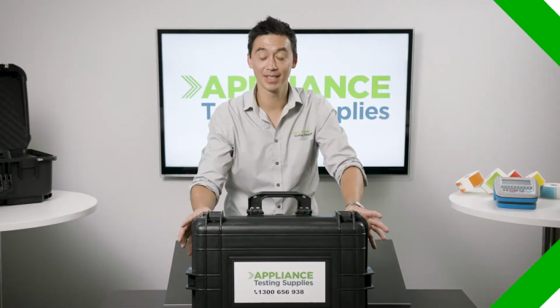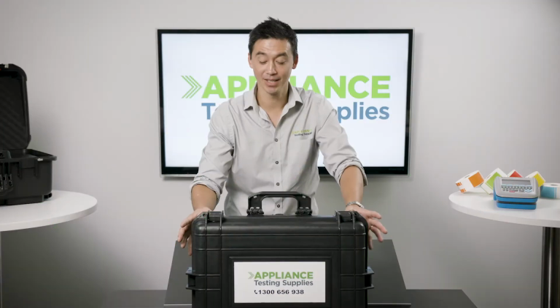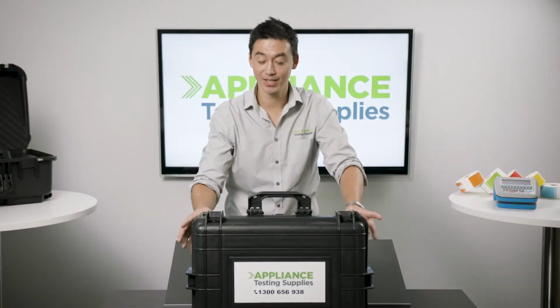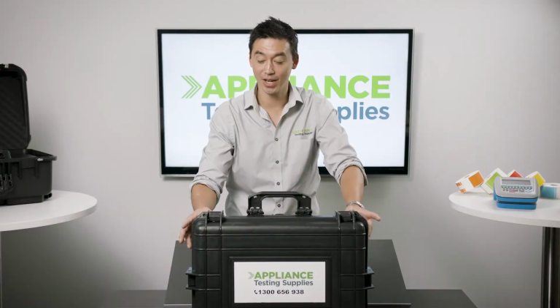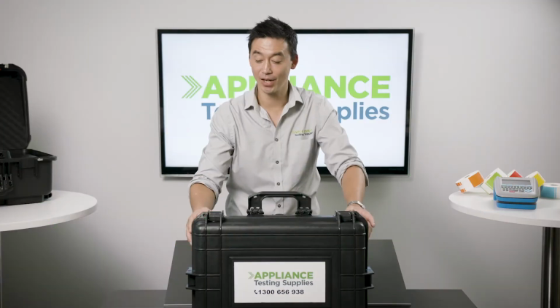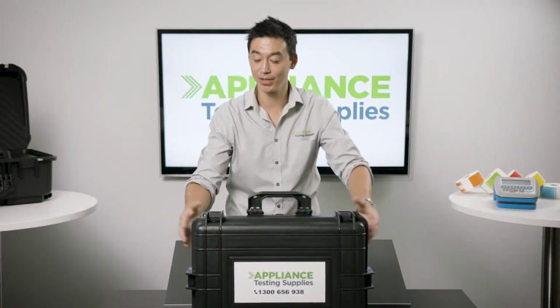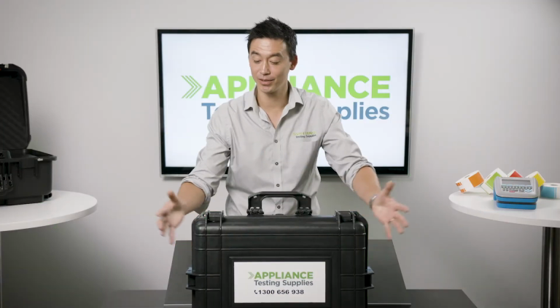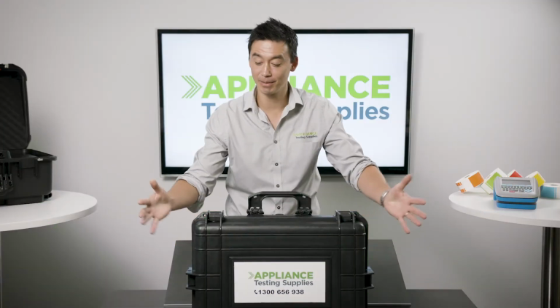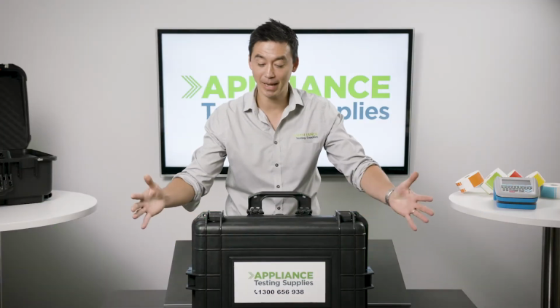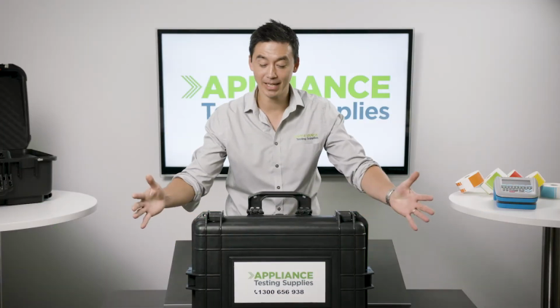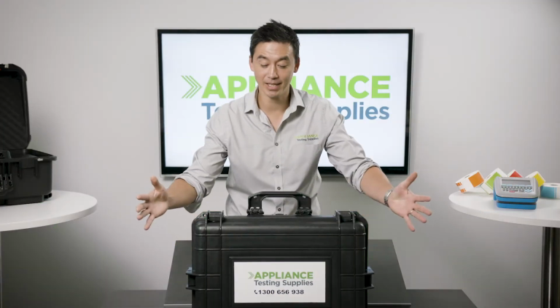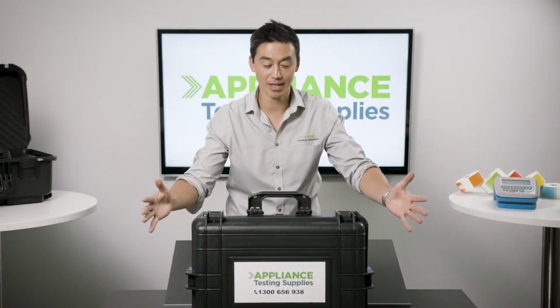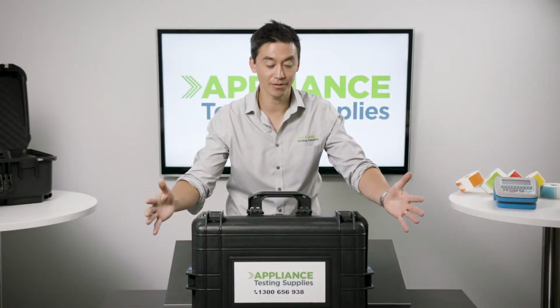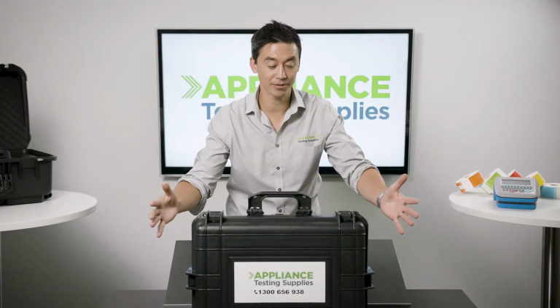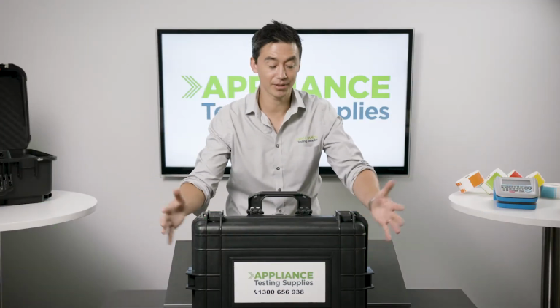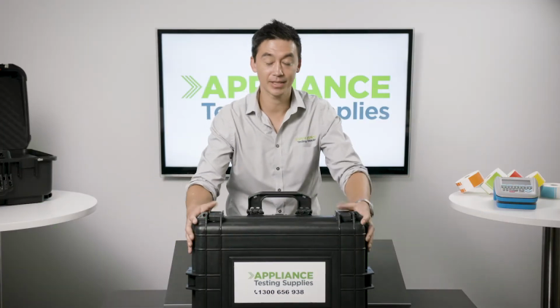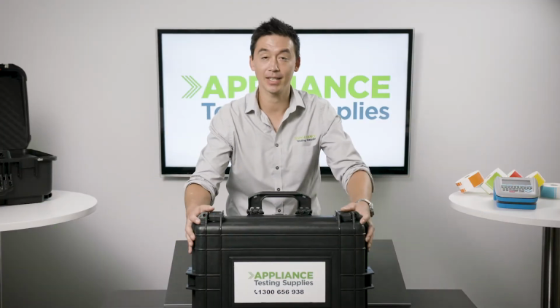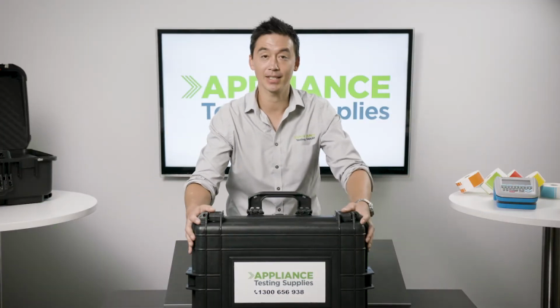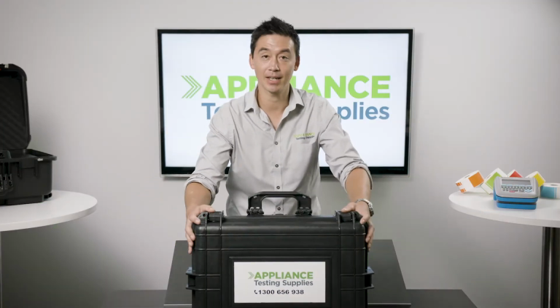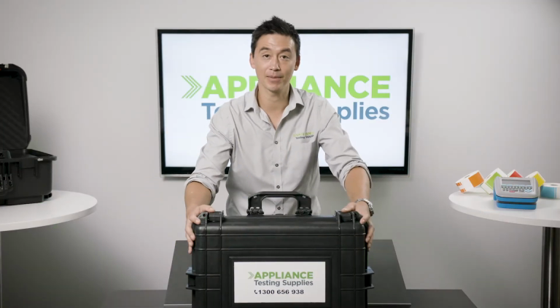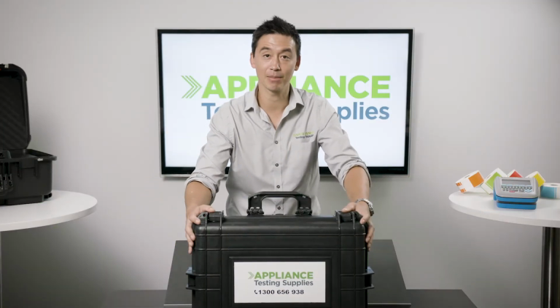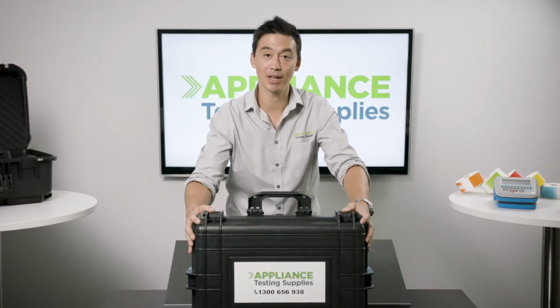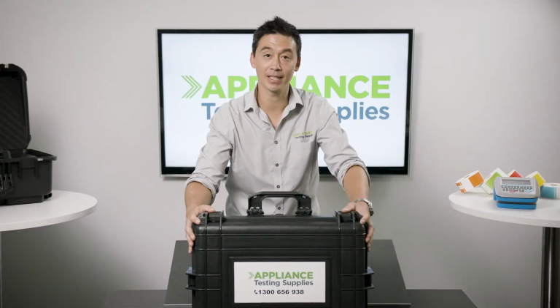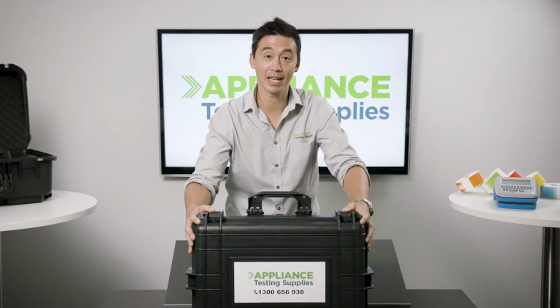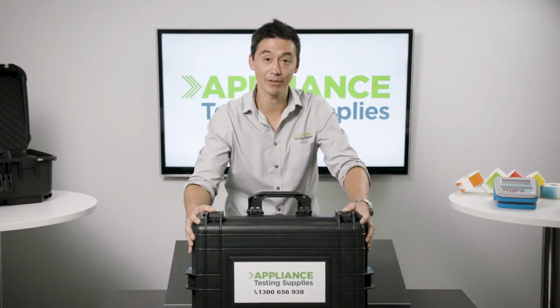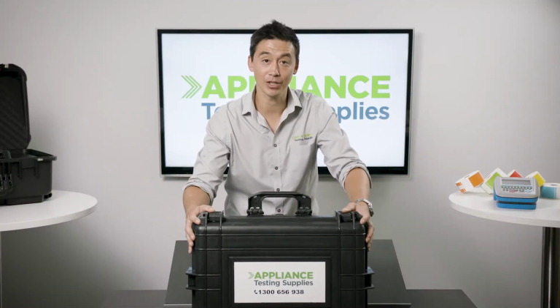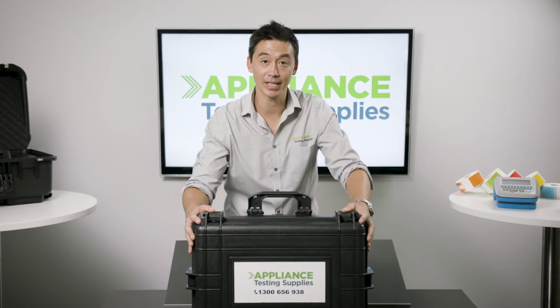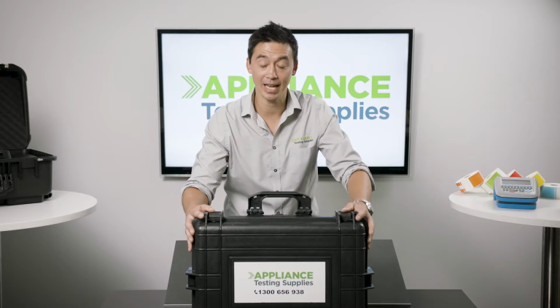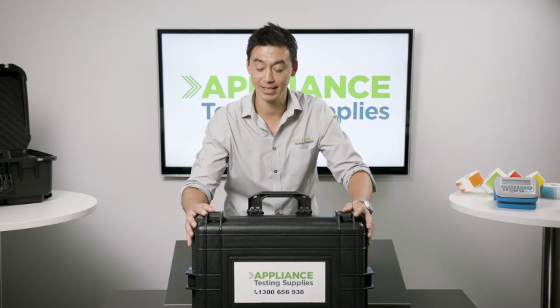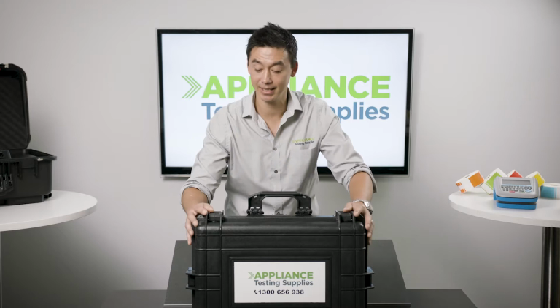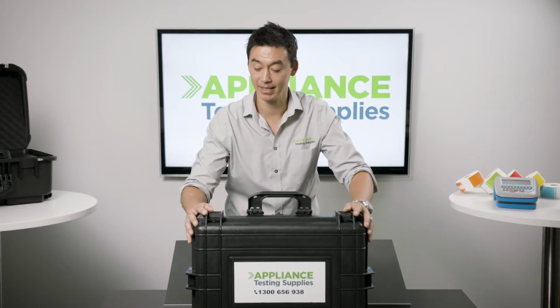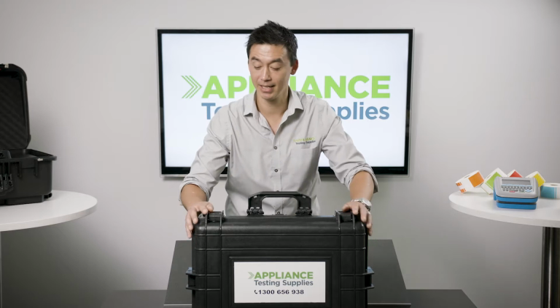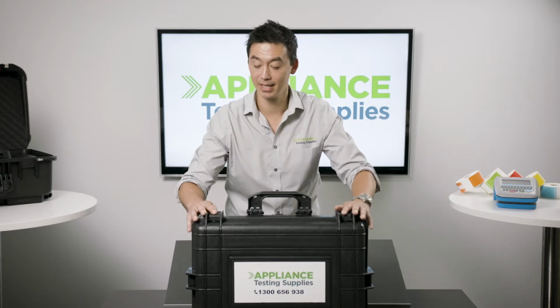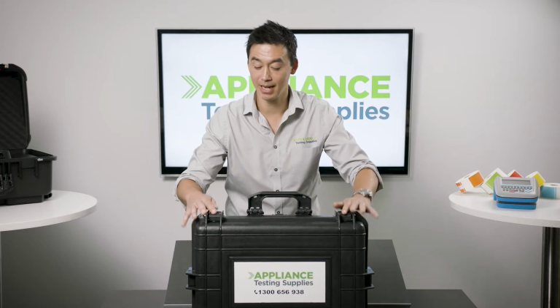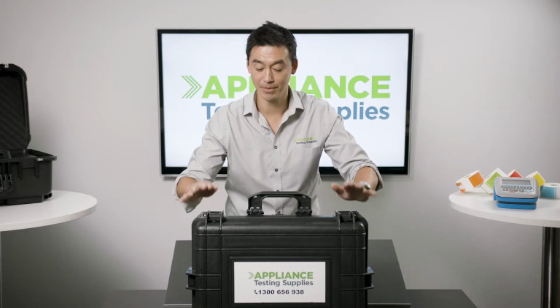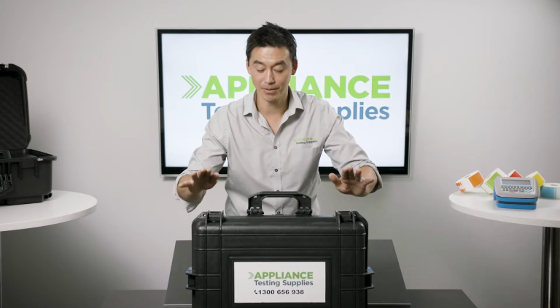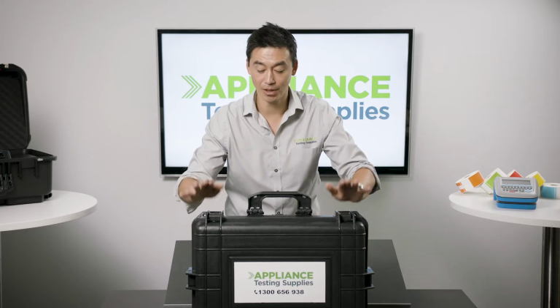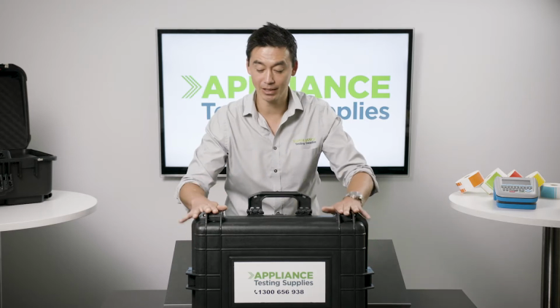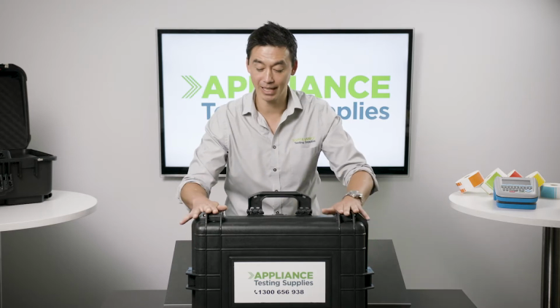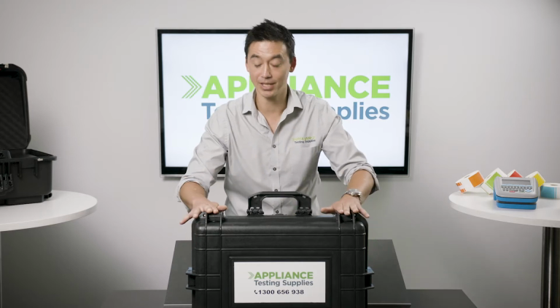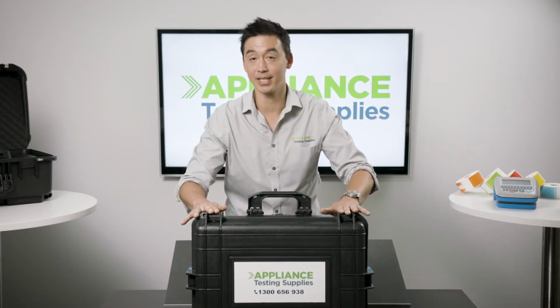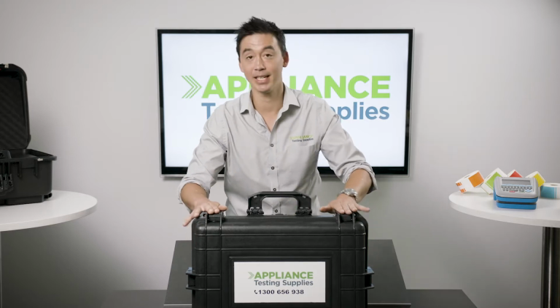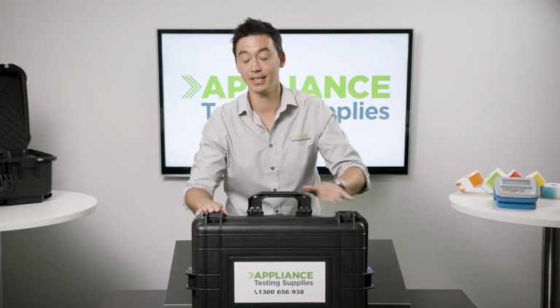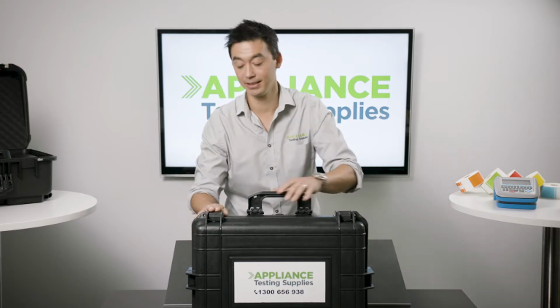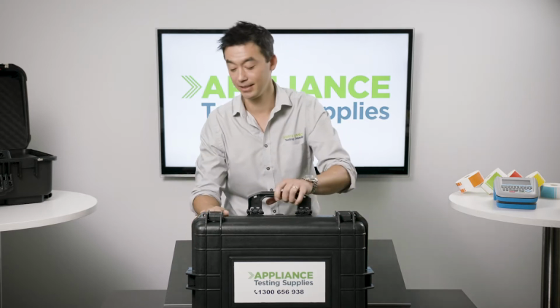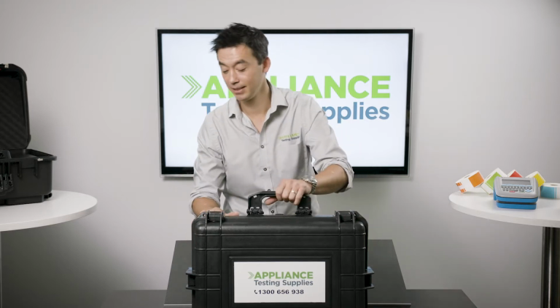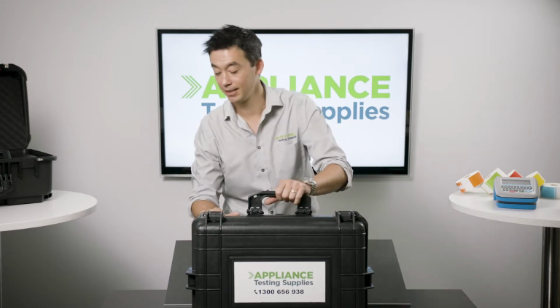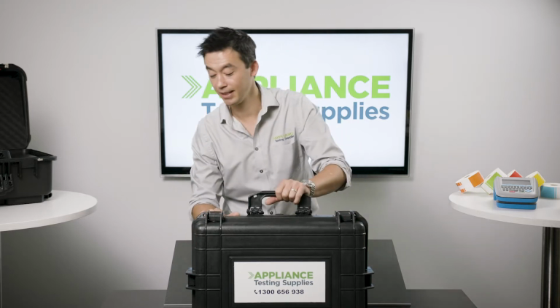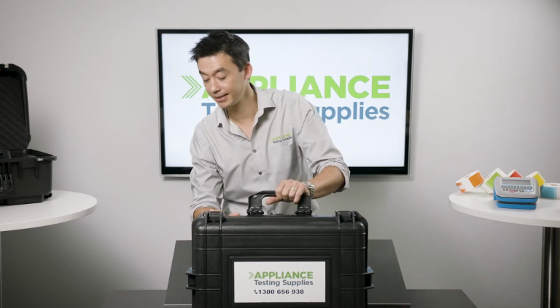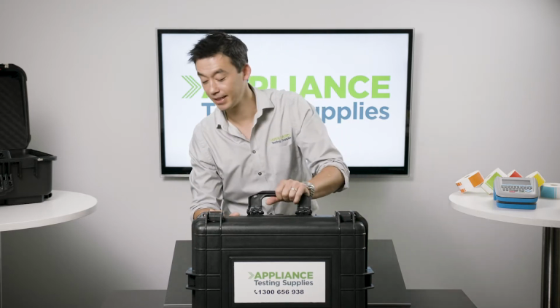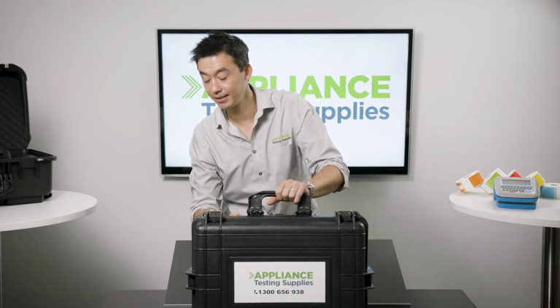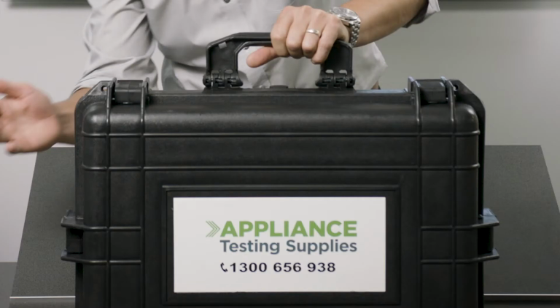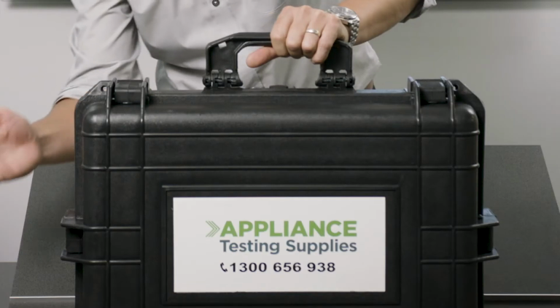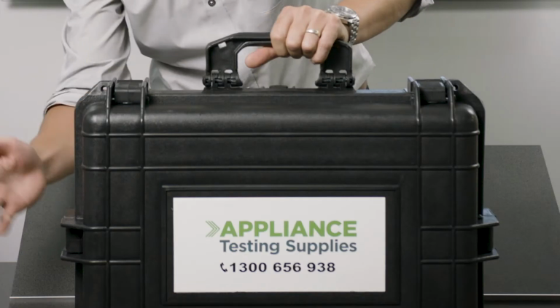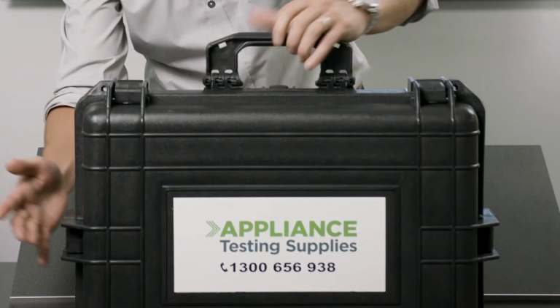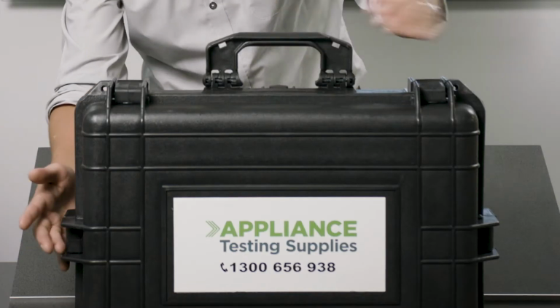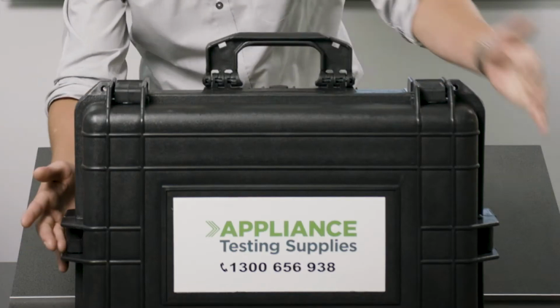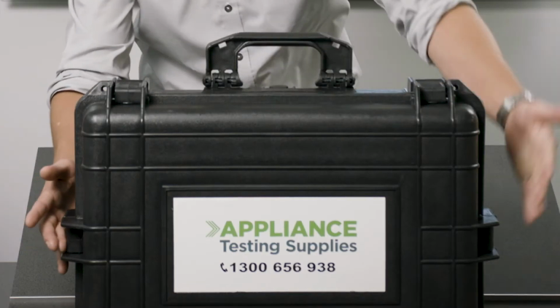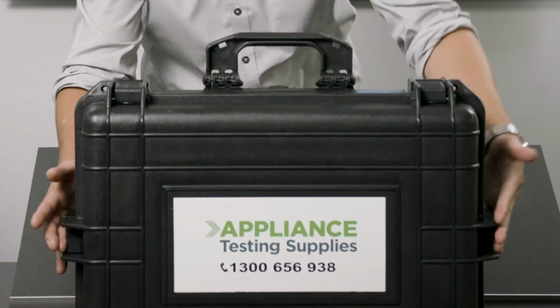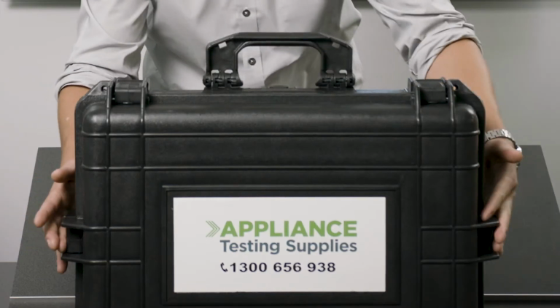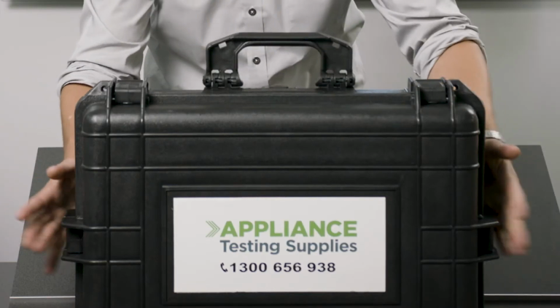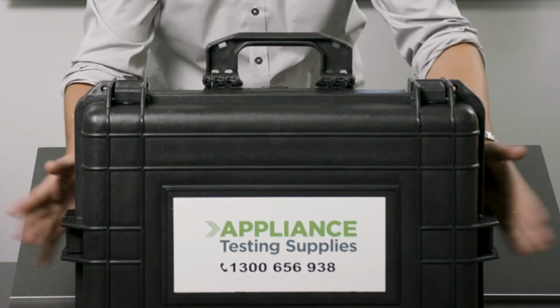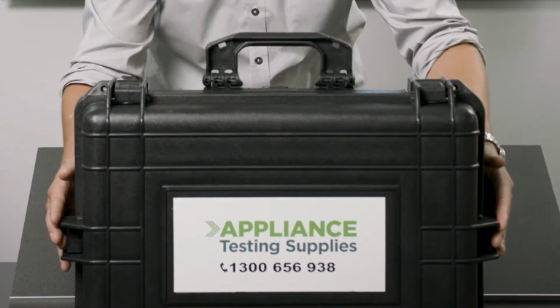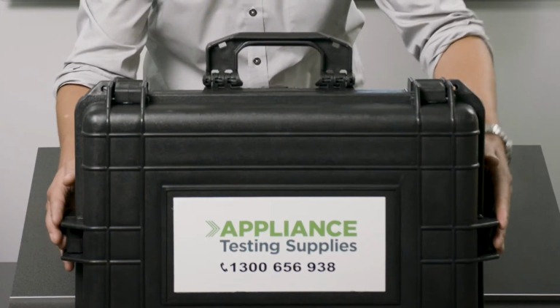The package itself does come supplied in a heavy-duty case. There are some solid latches here and along the sides too. Let's get it open.